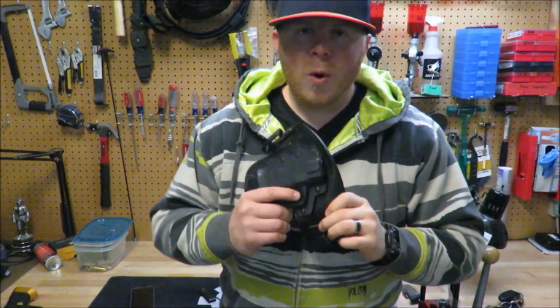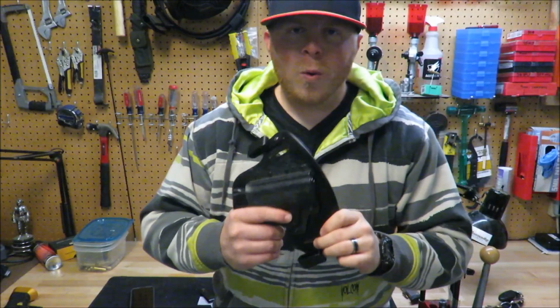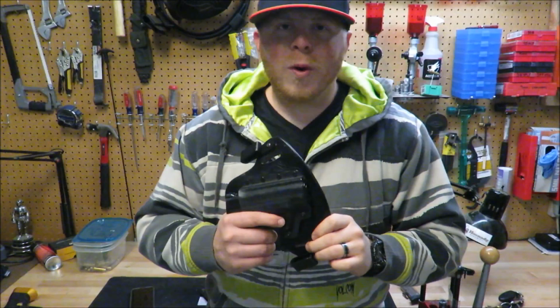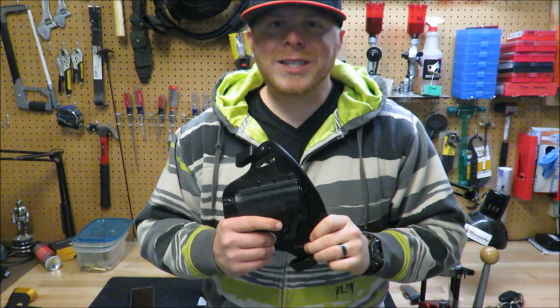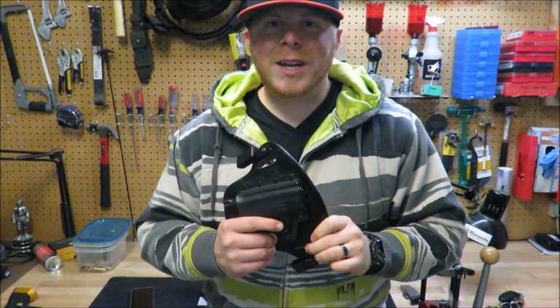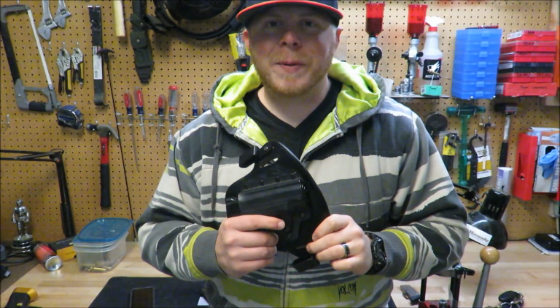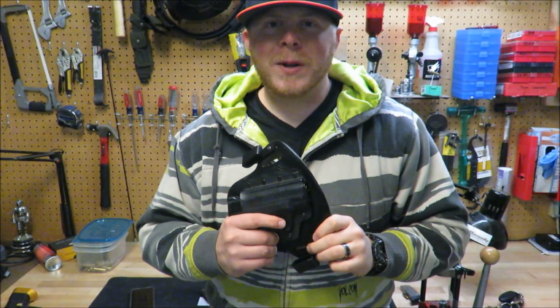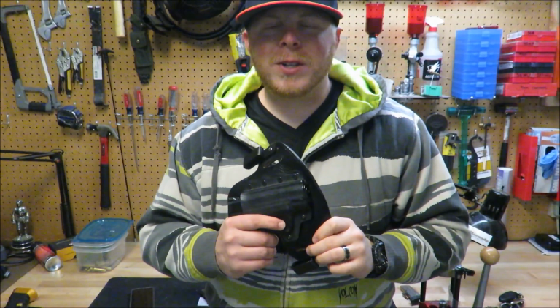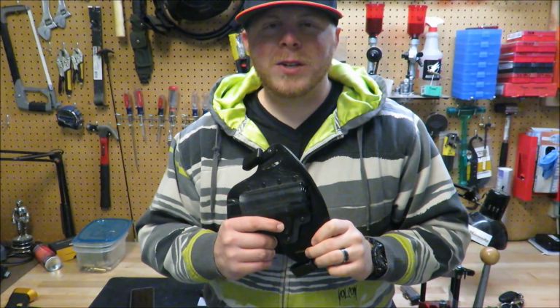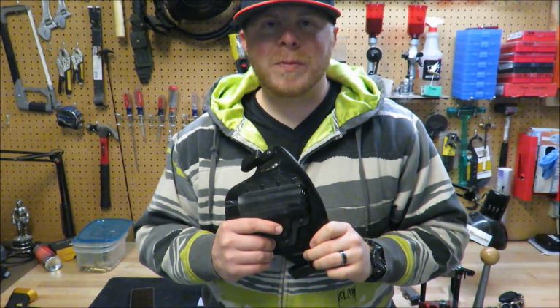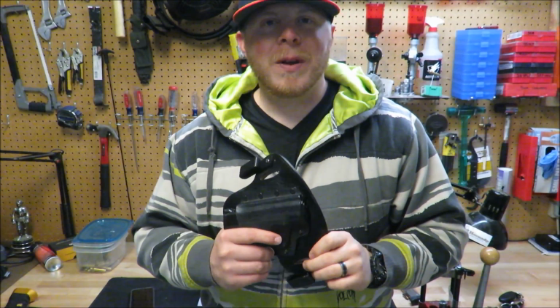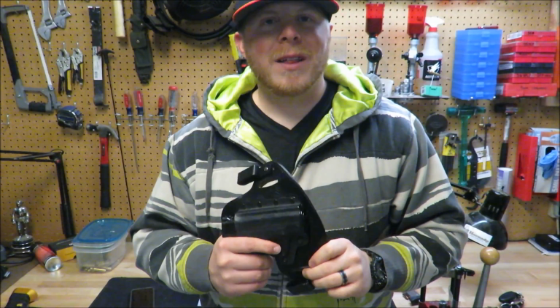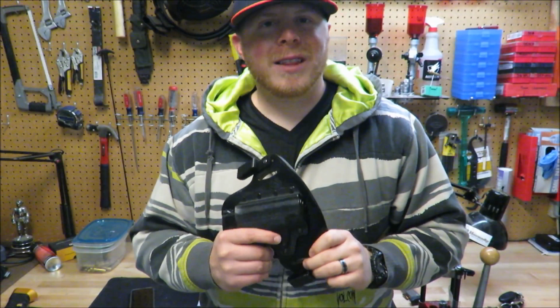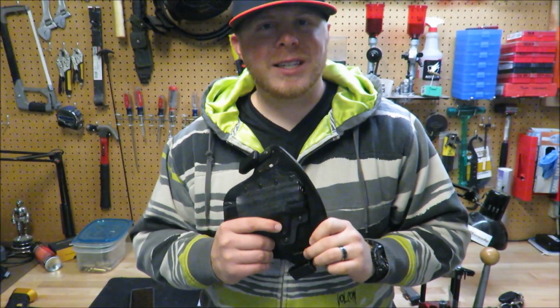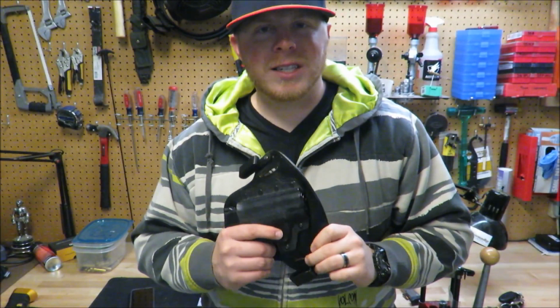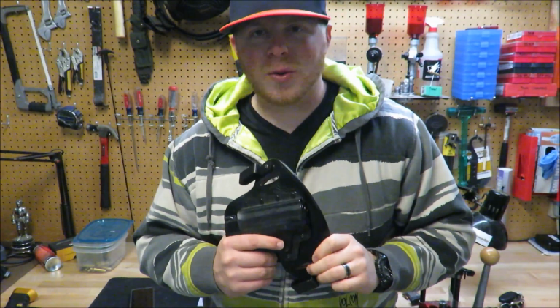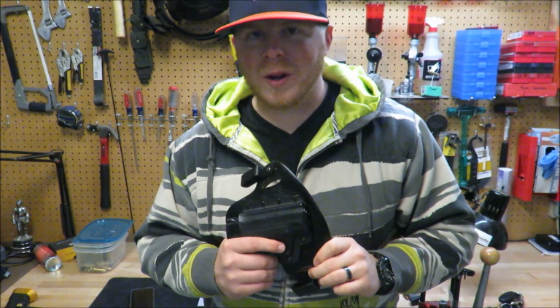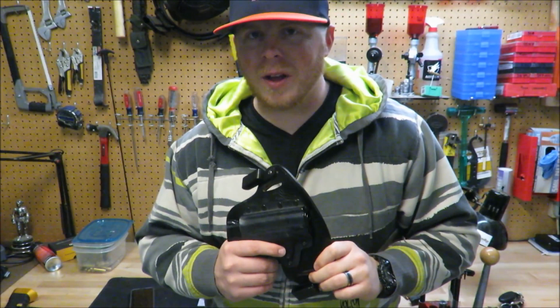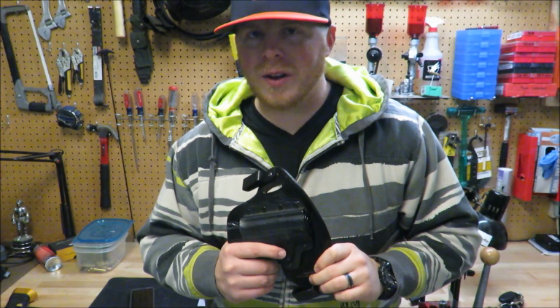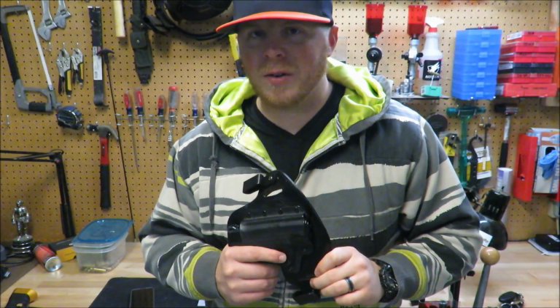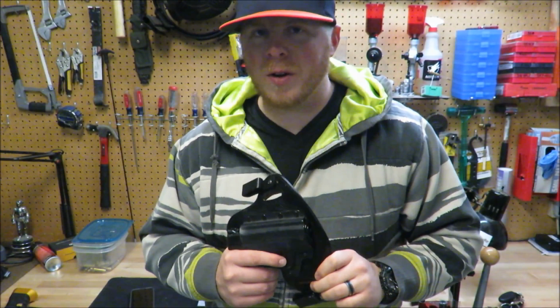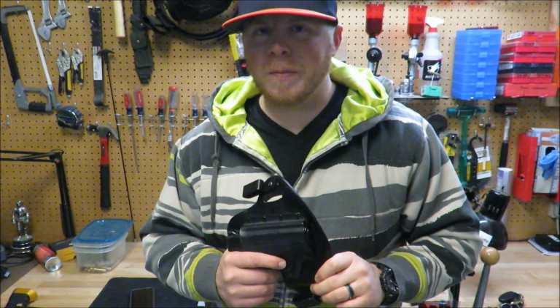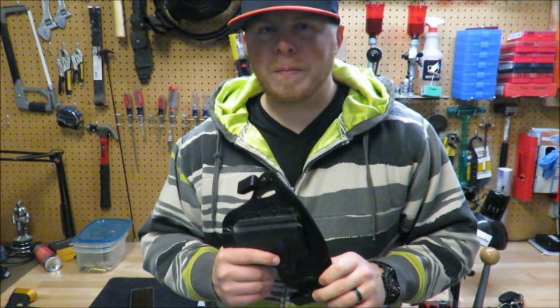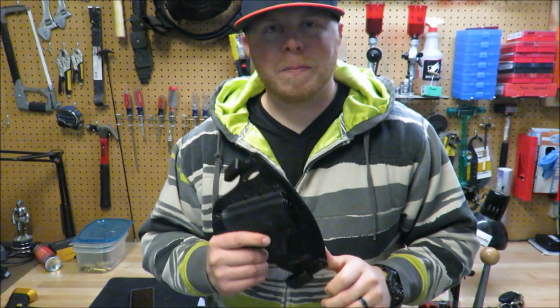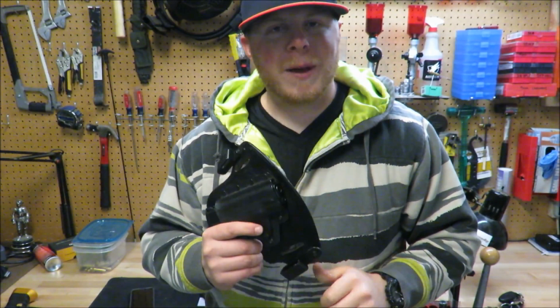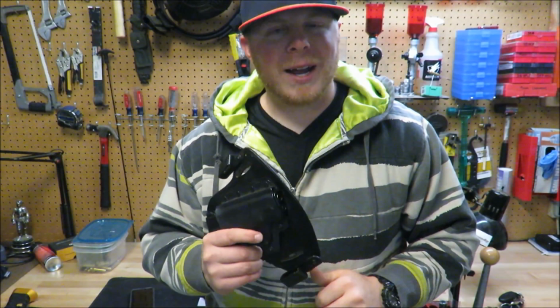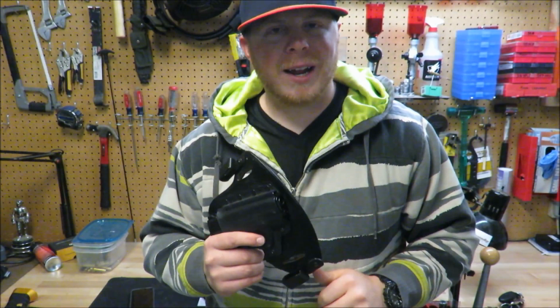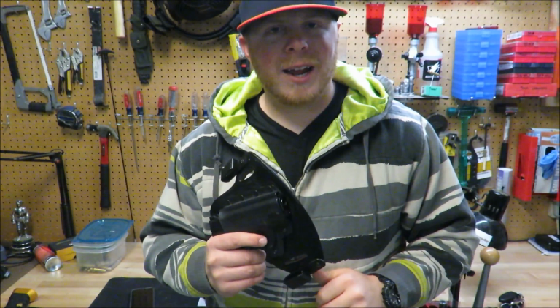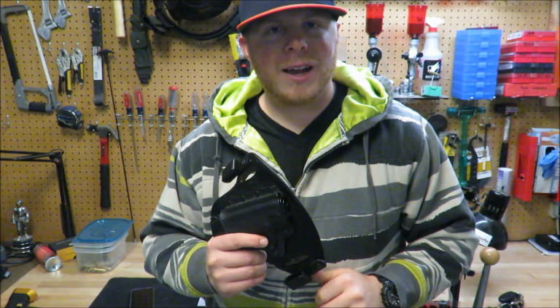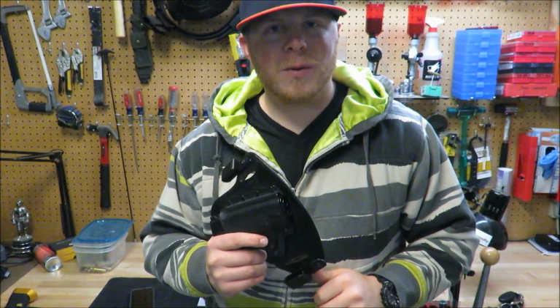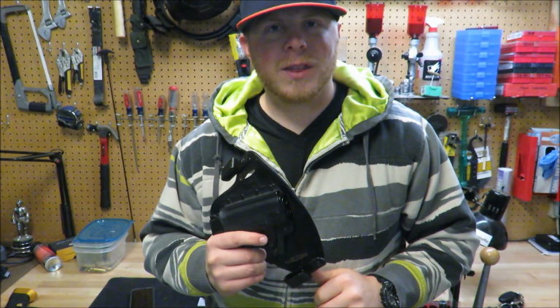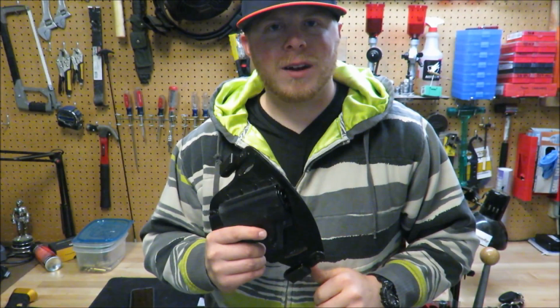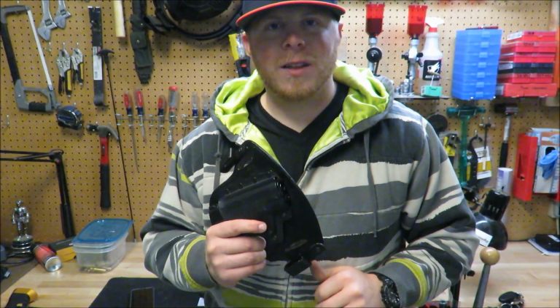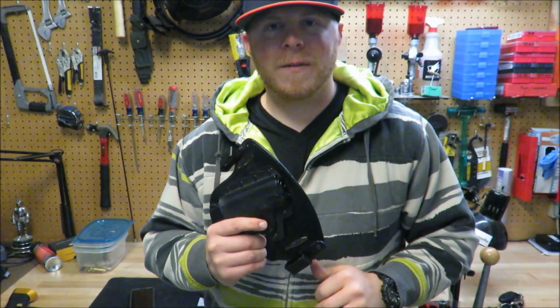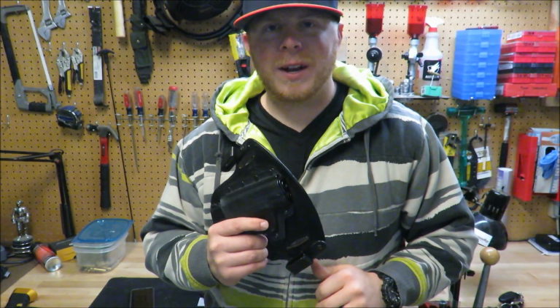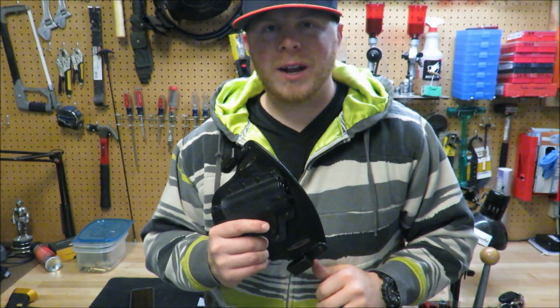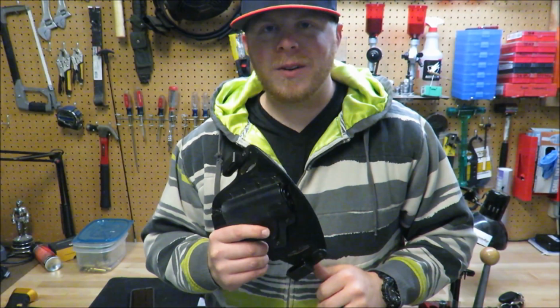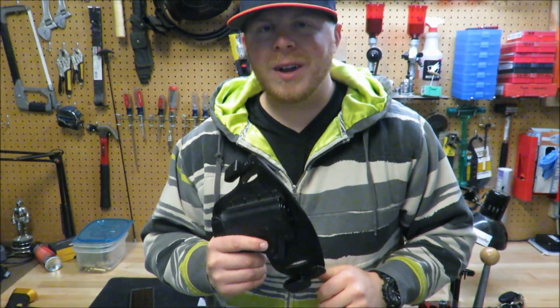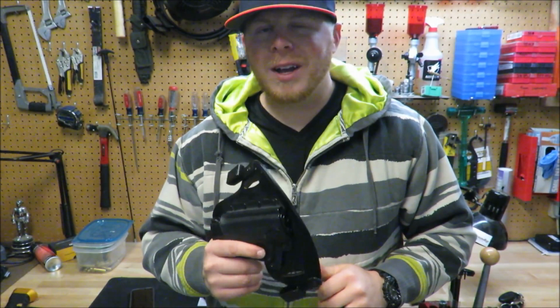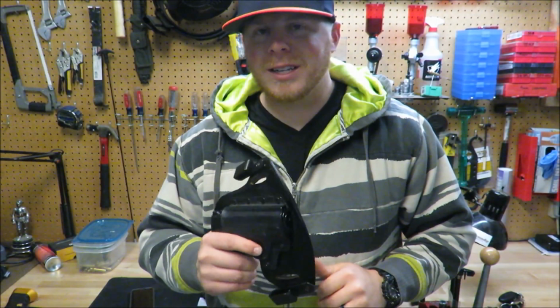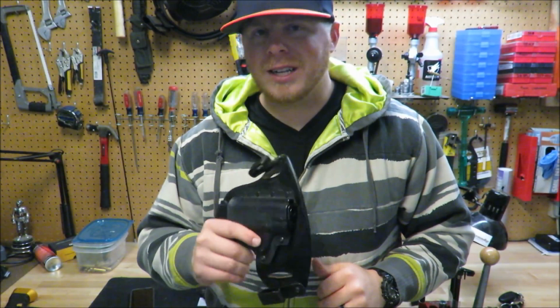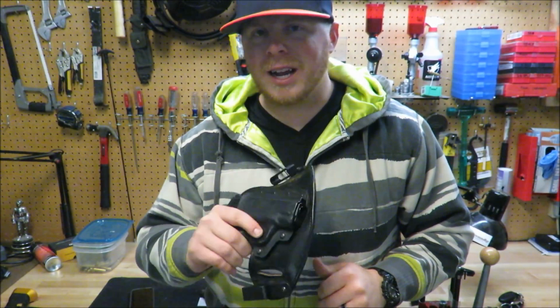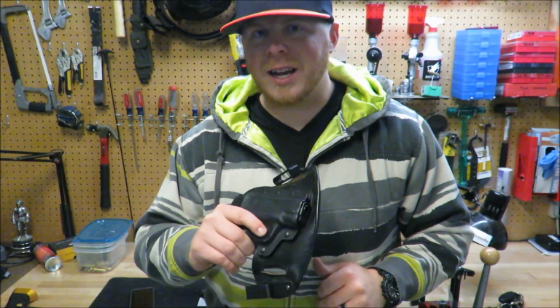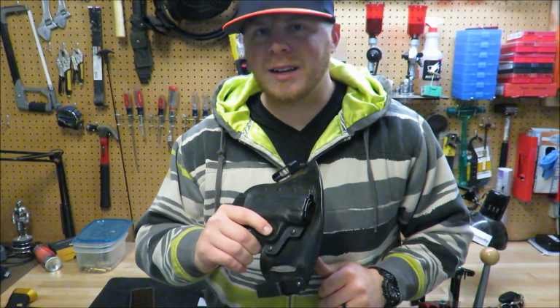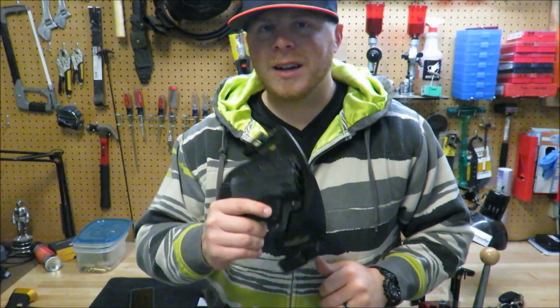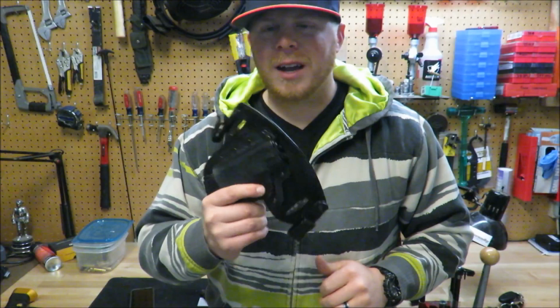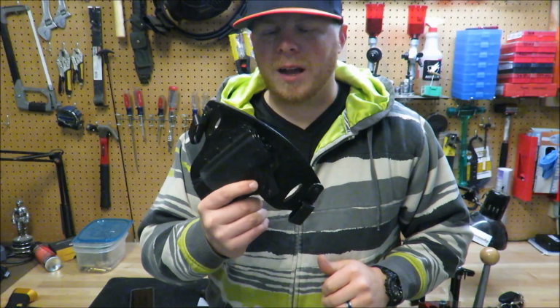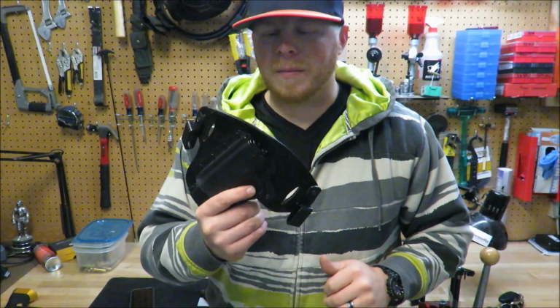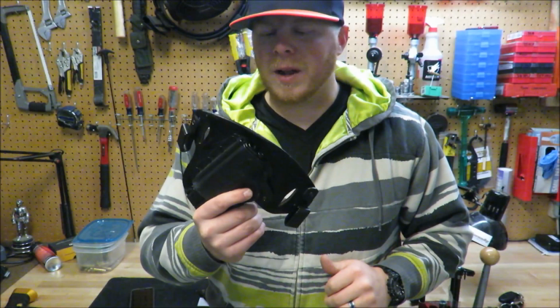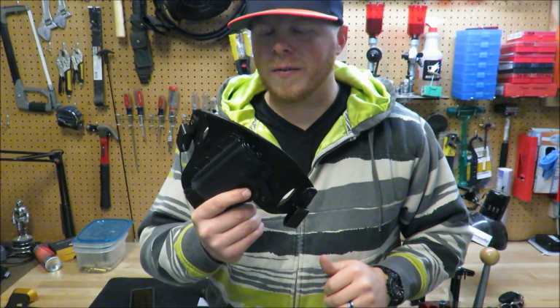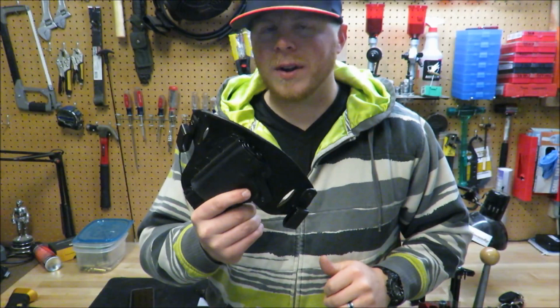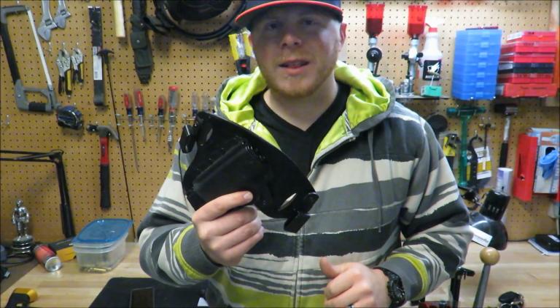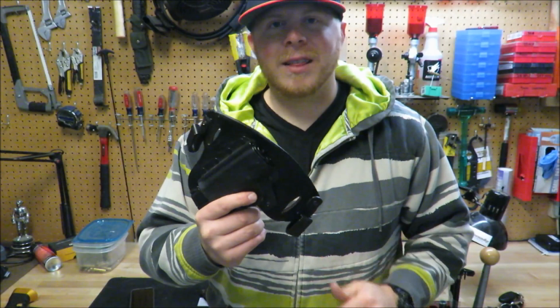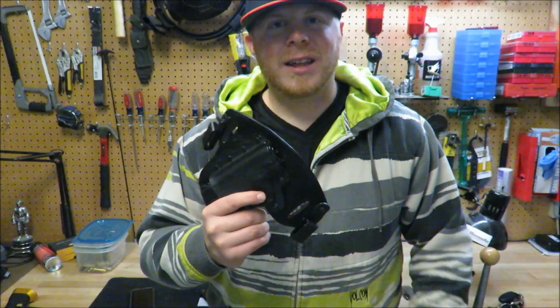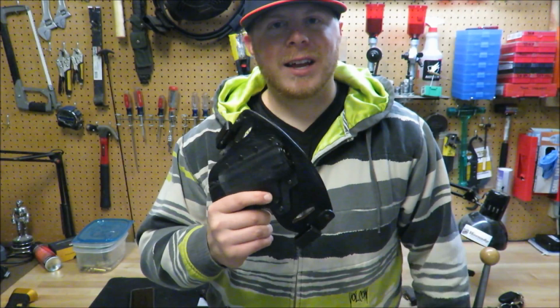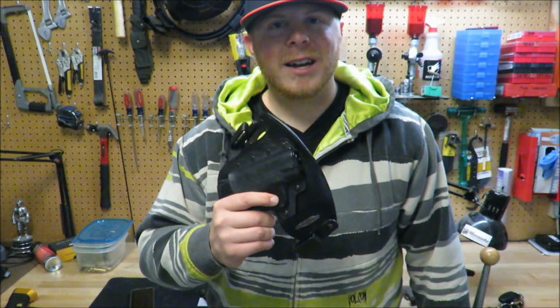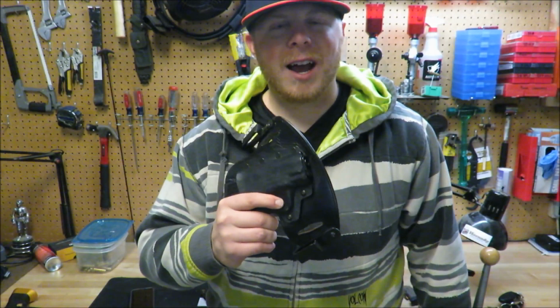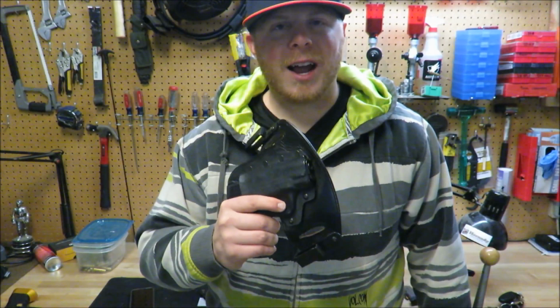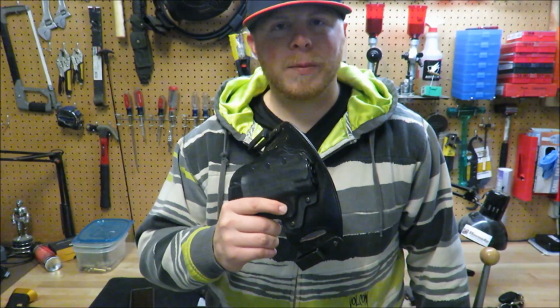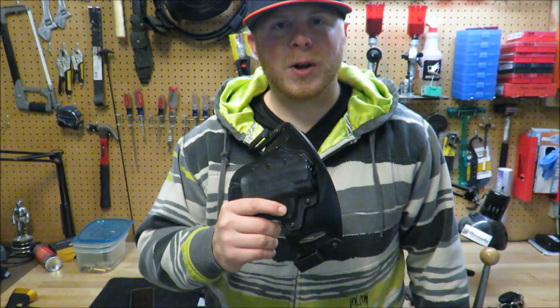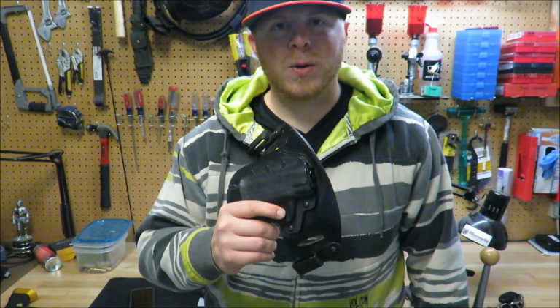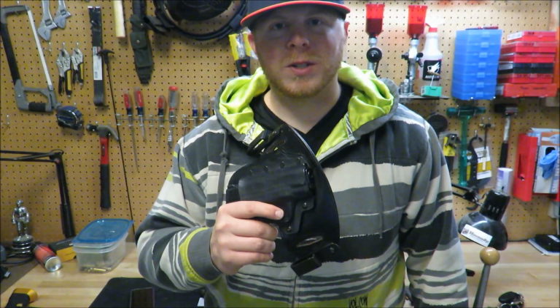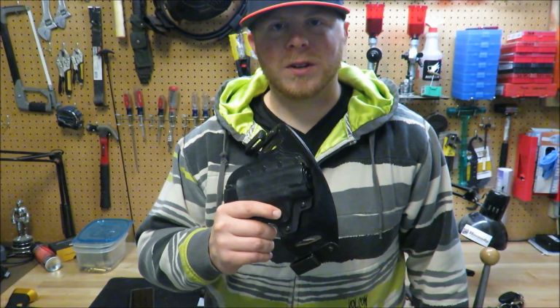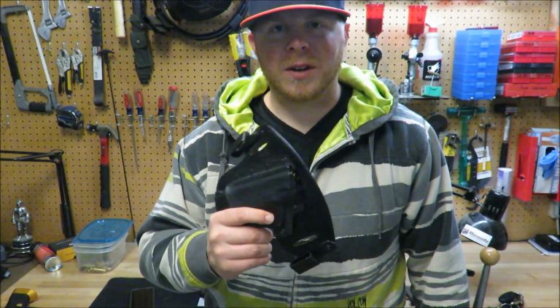What's up YouTube? This is The Reloading Room, back again with another video. Today I'm covering the Hidden Hybrid Holster.